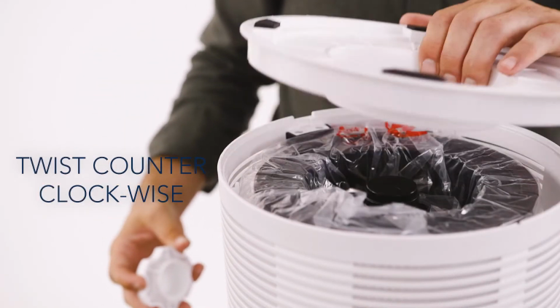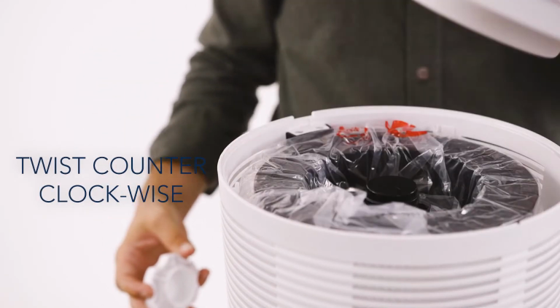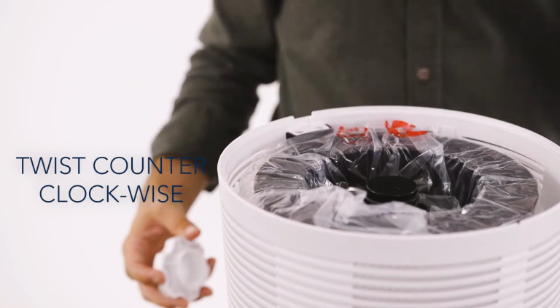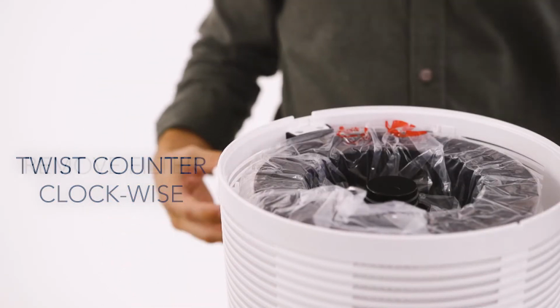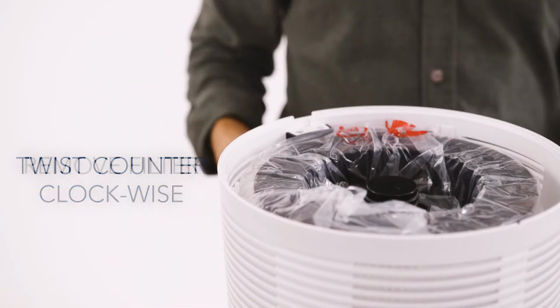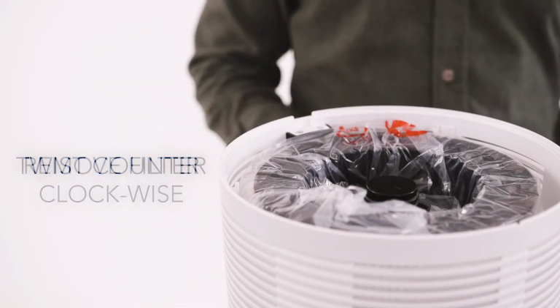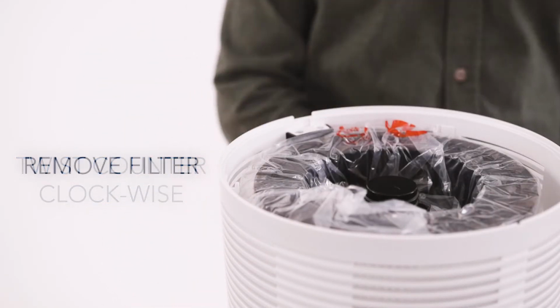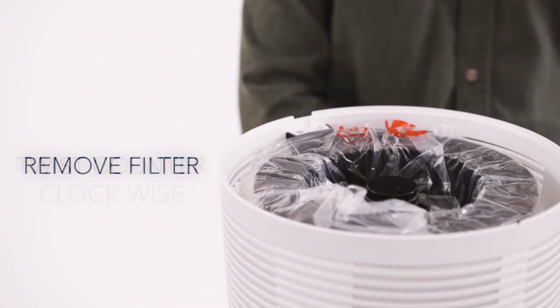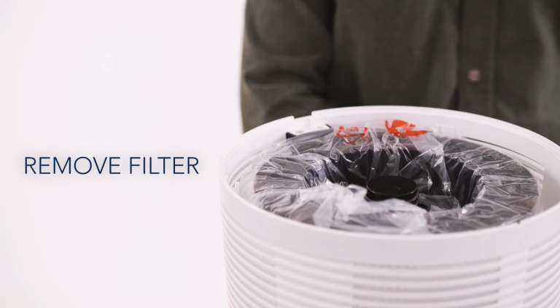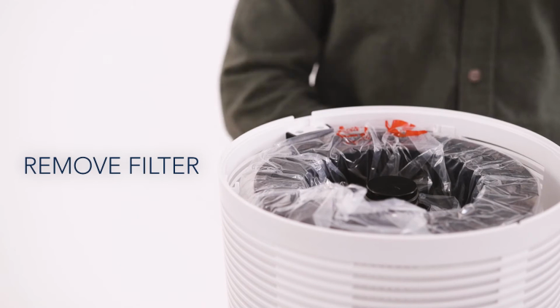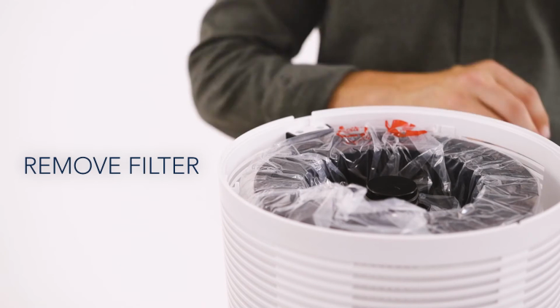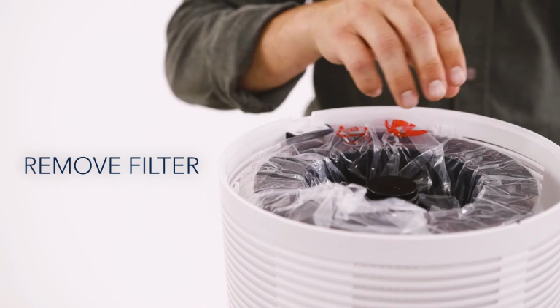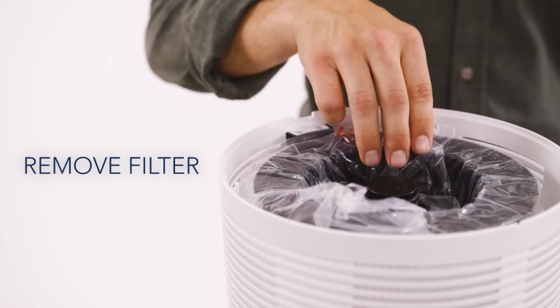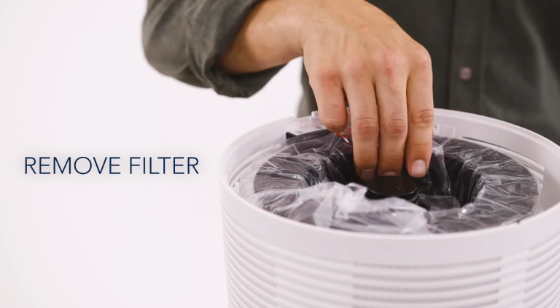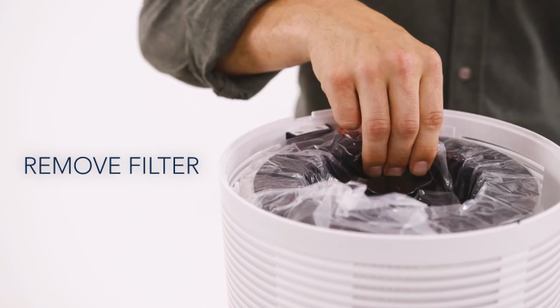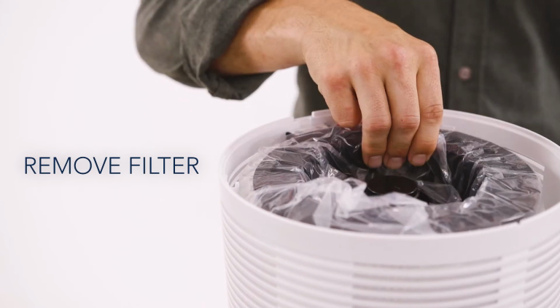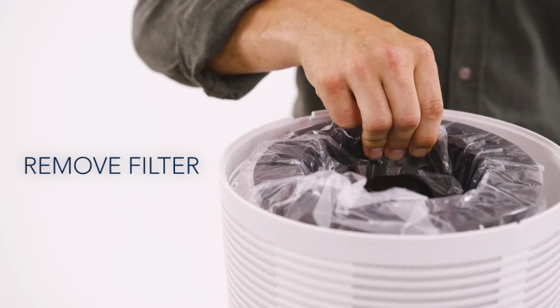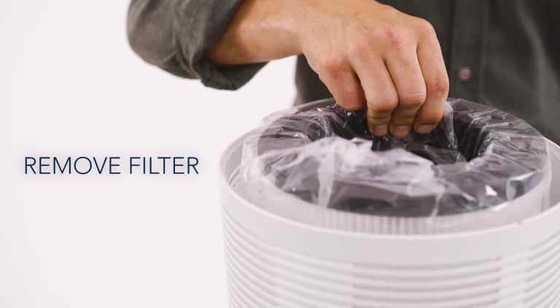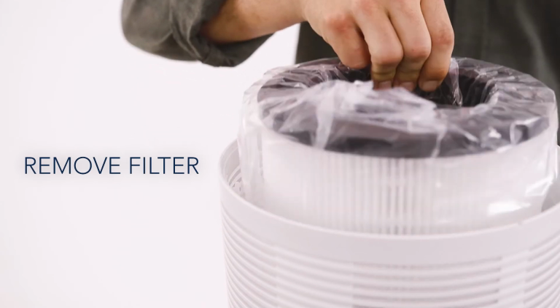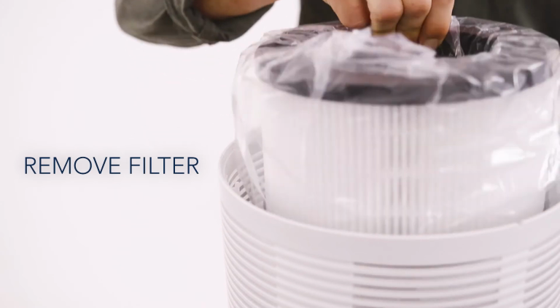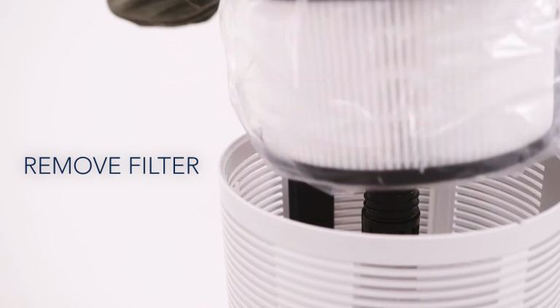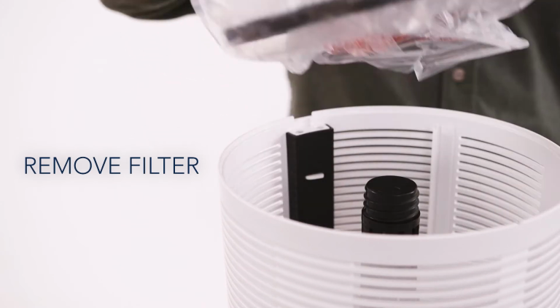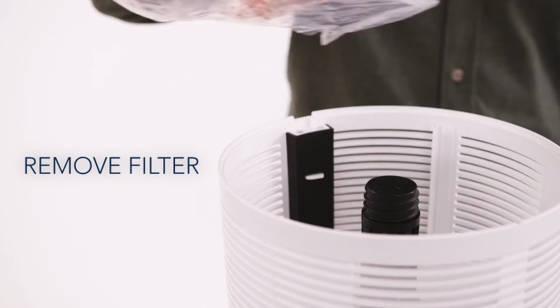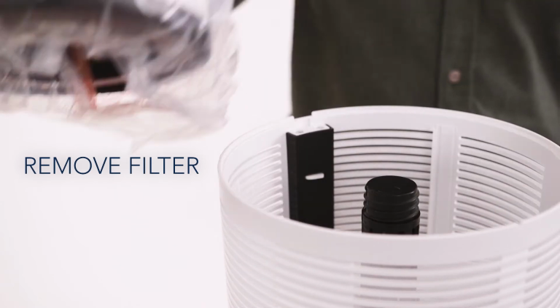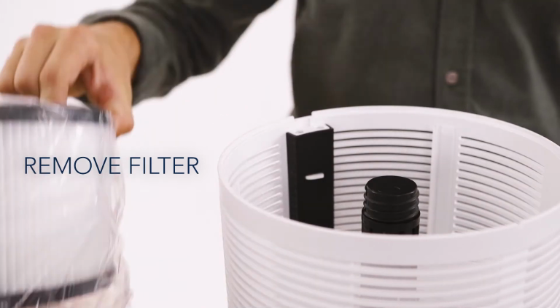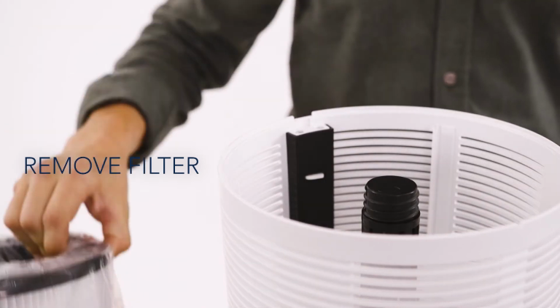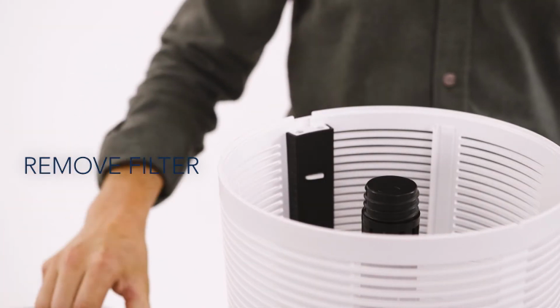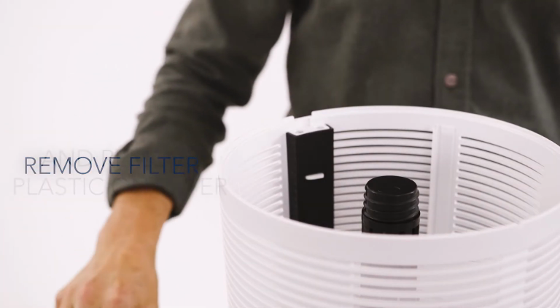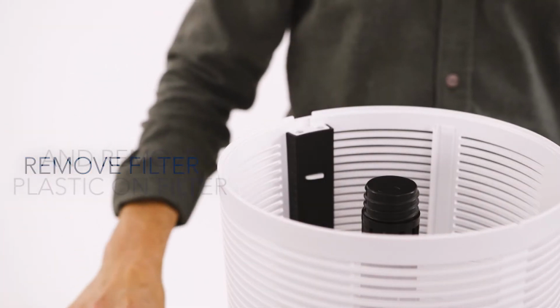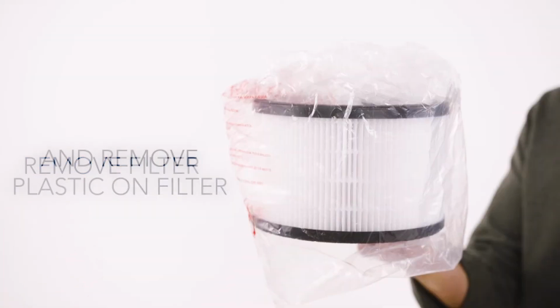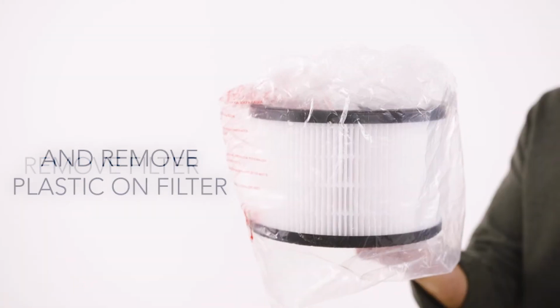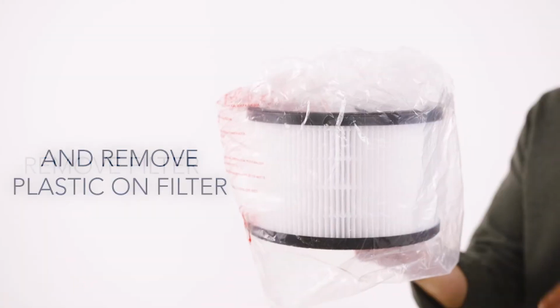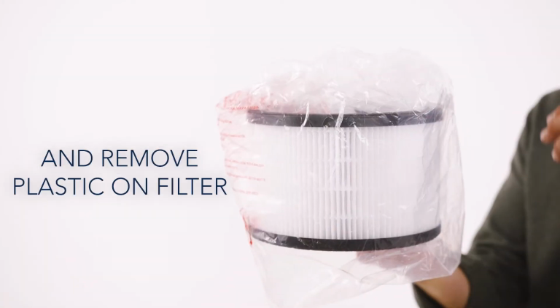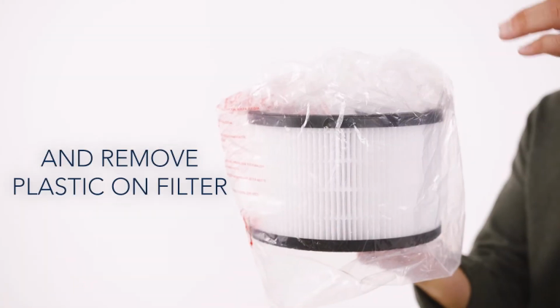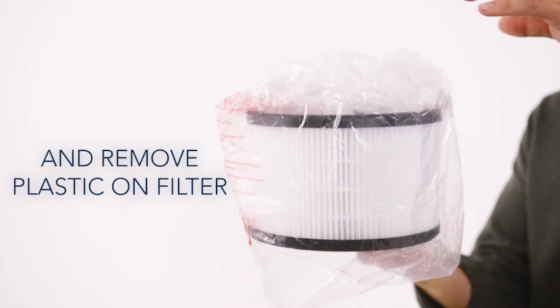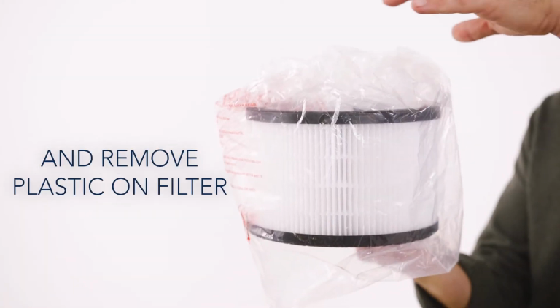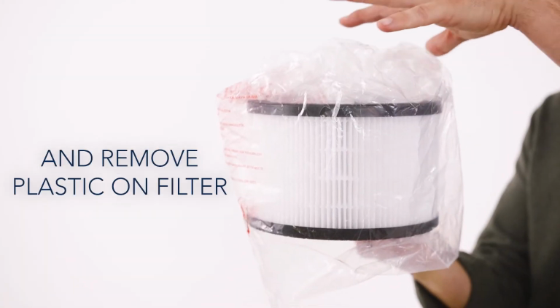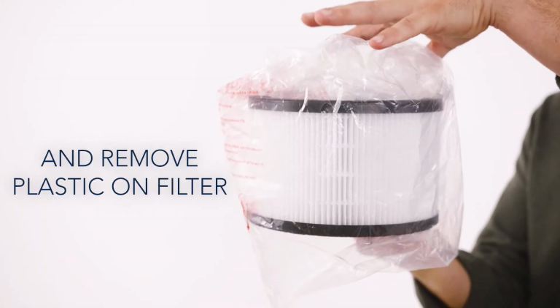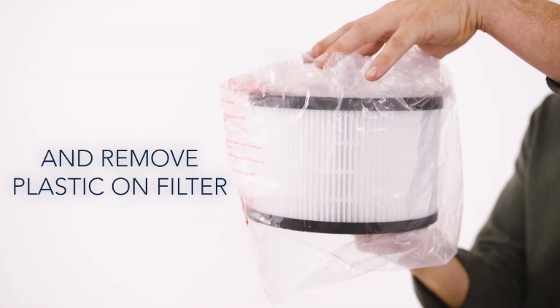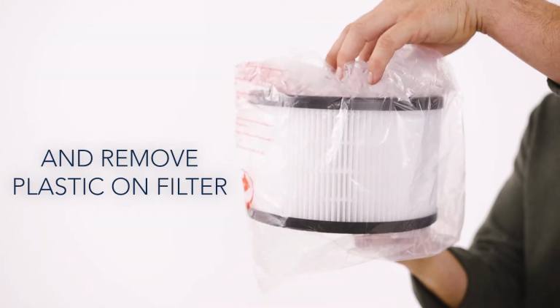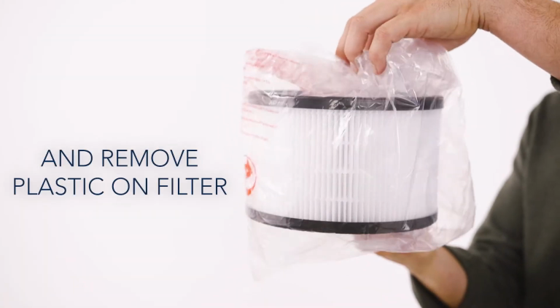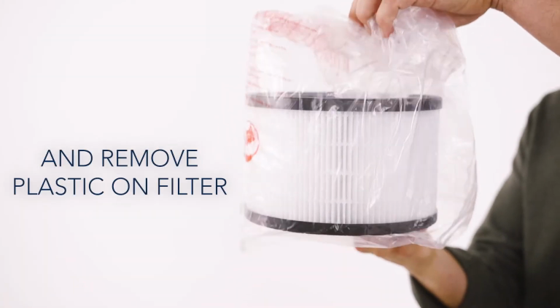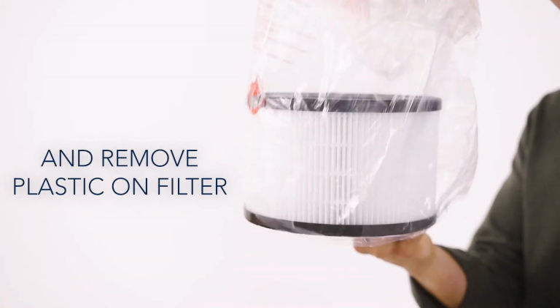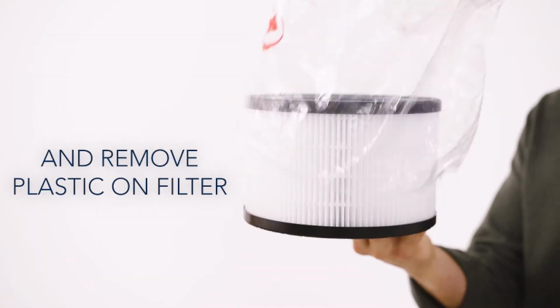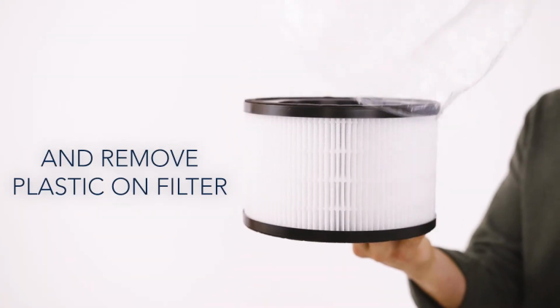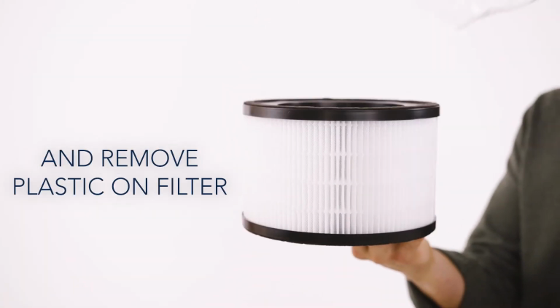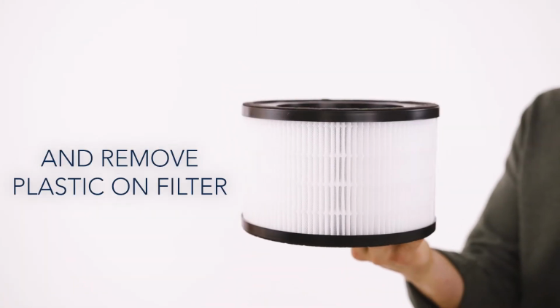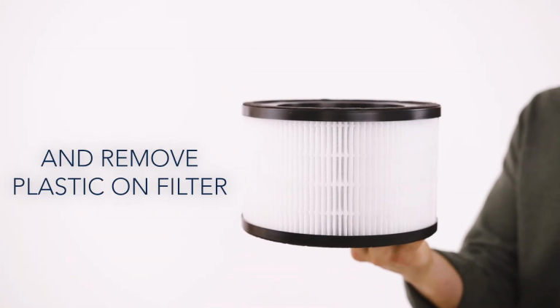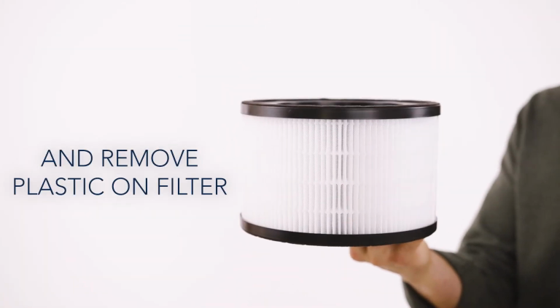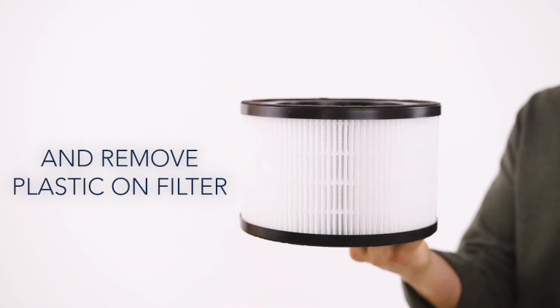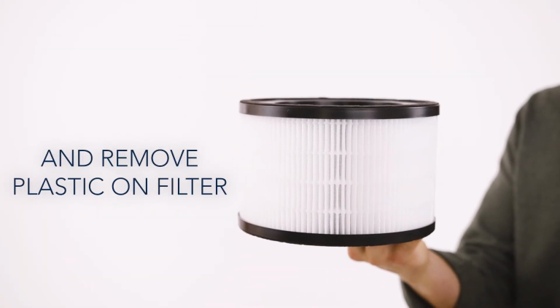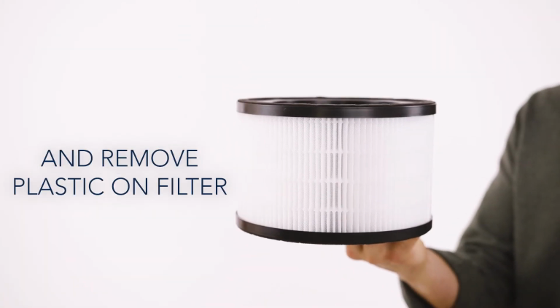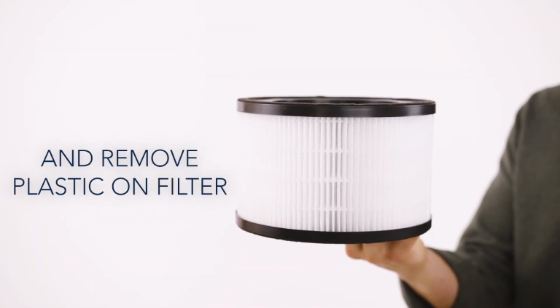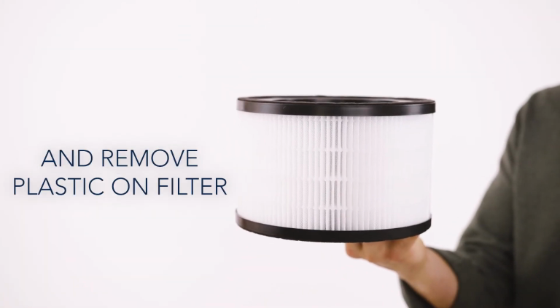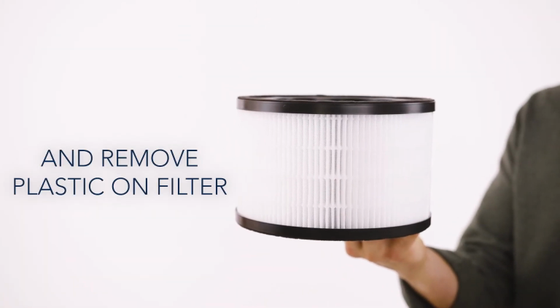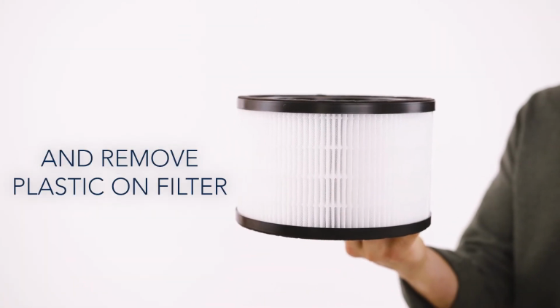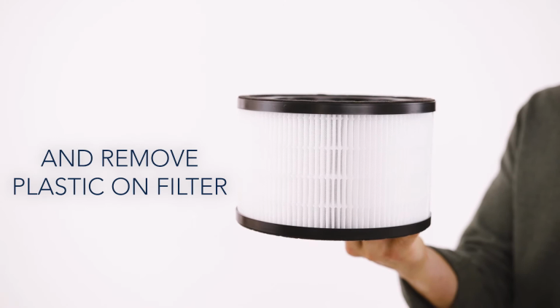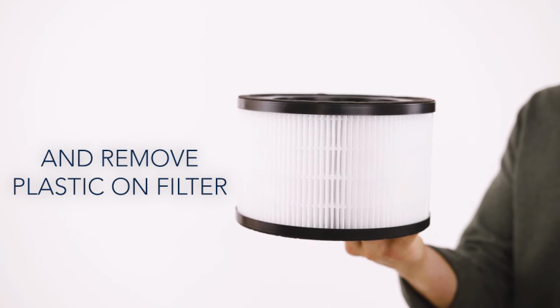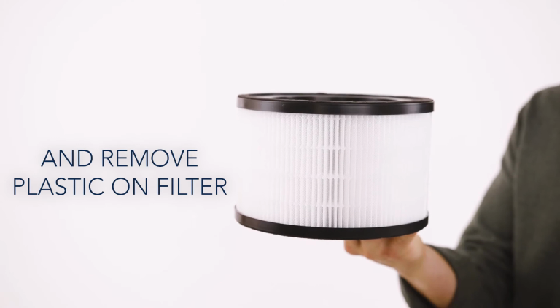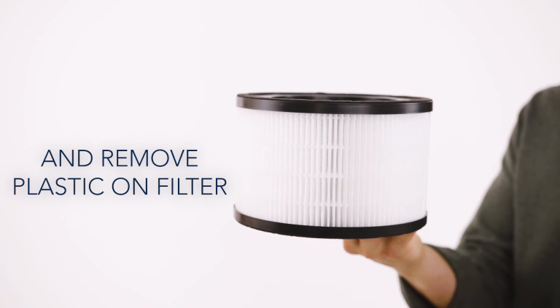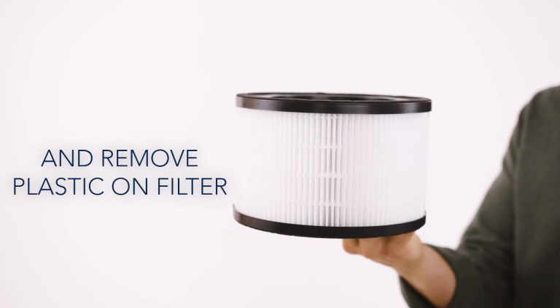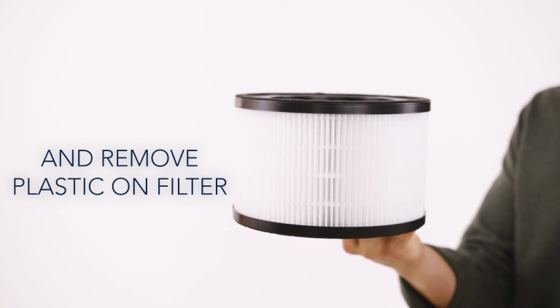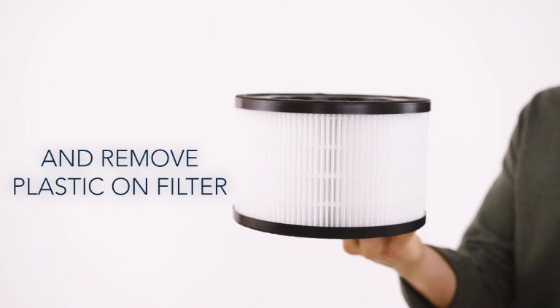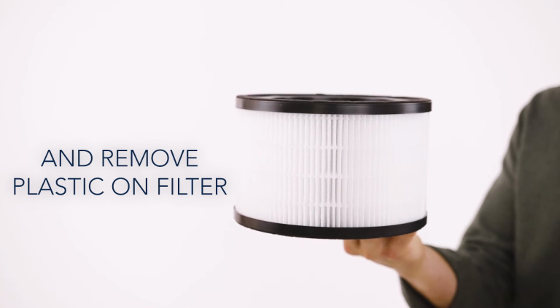Before starting your air purifier, take out the filter from the bottom of the unit and remove the plastic cover for safe use.